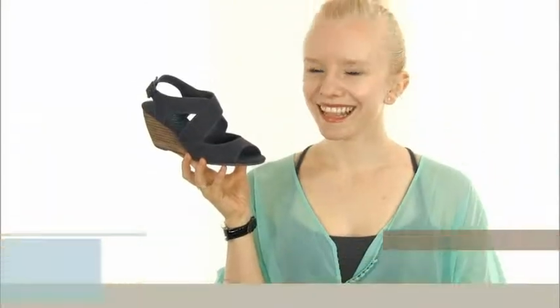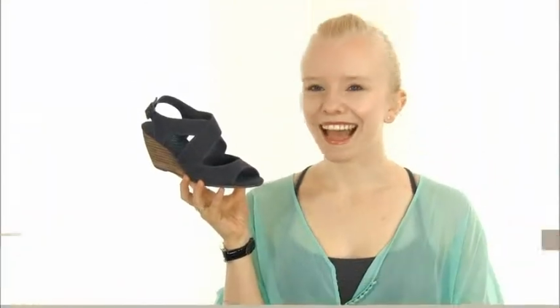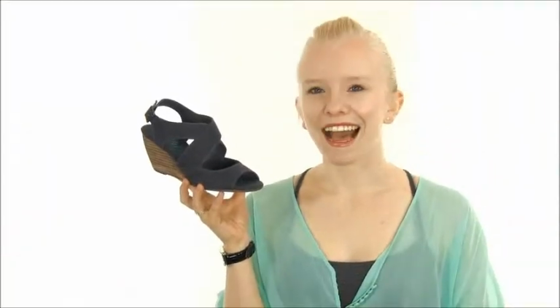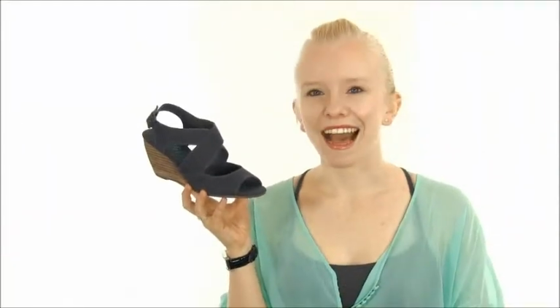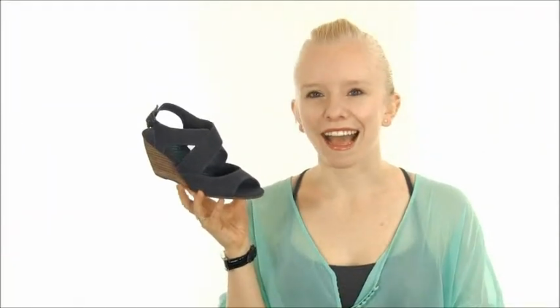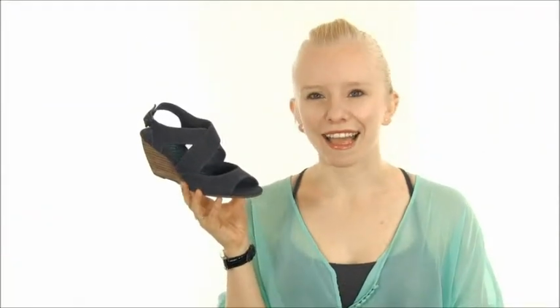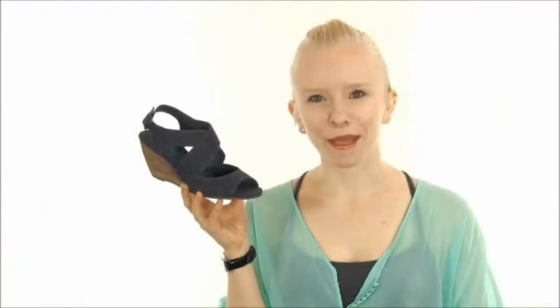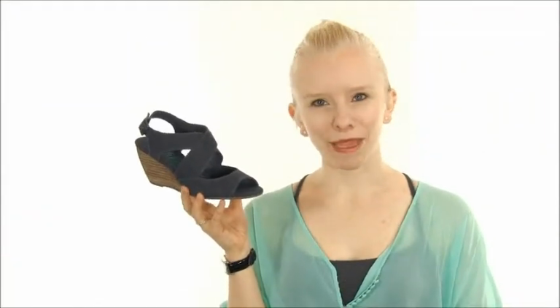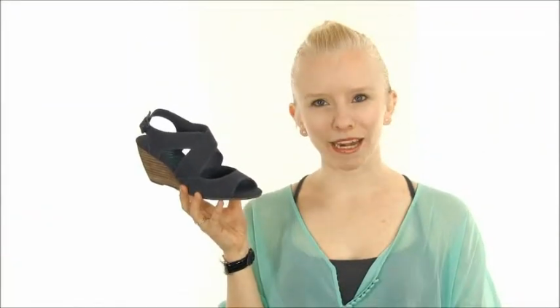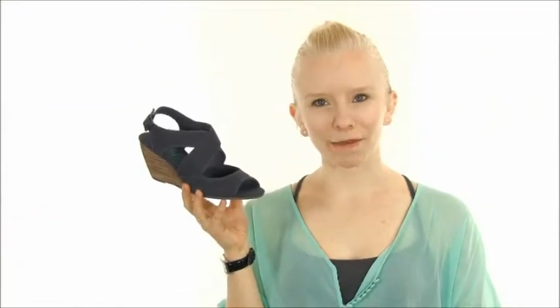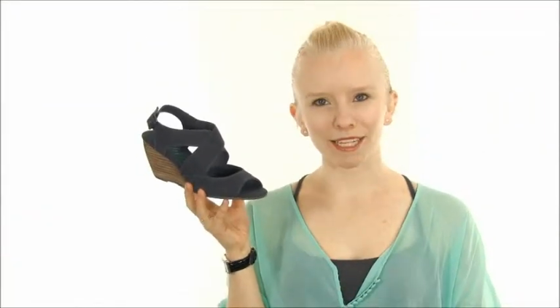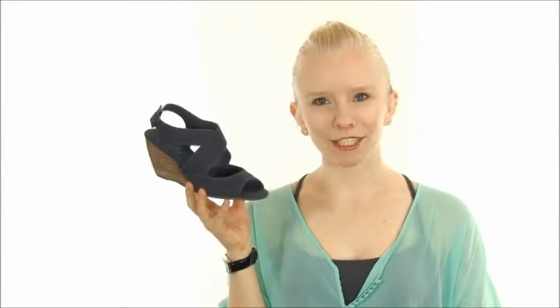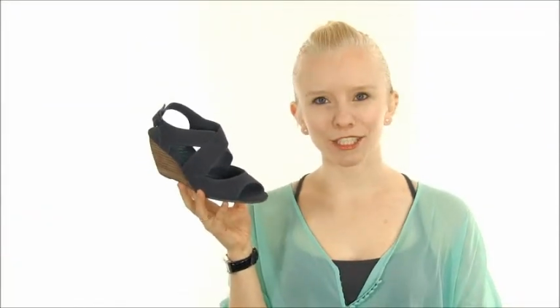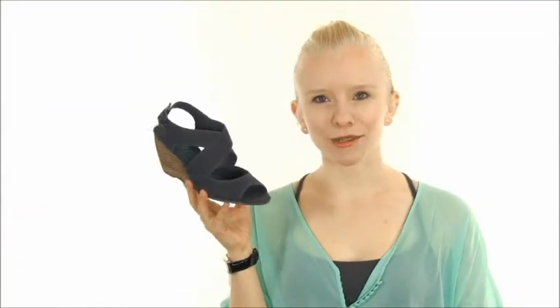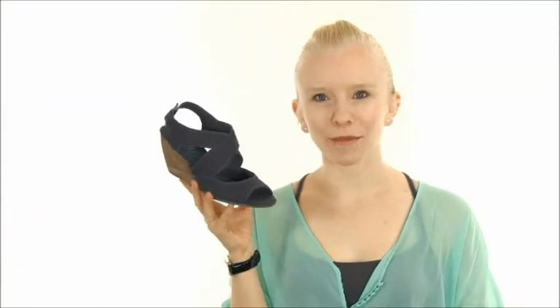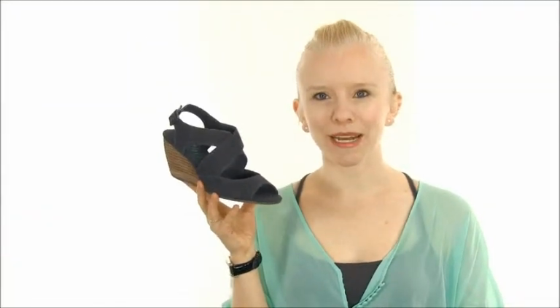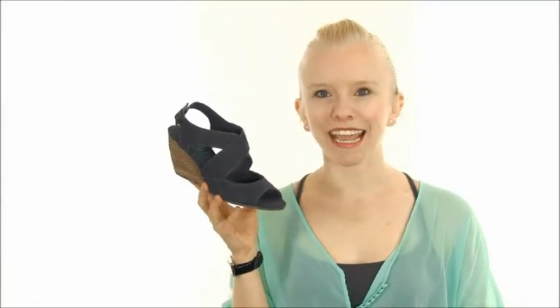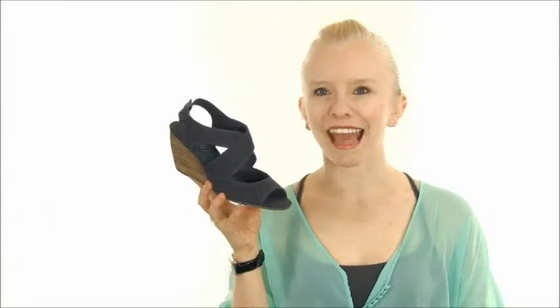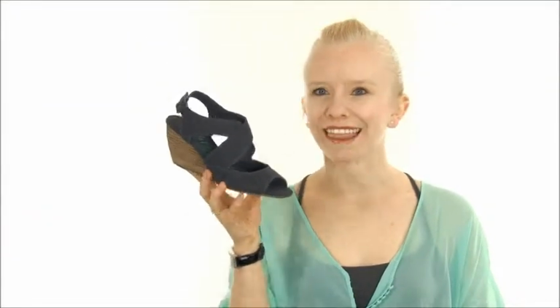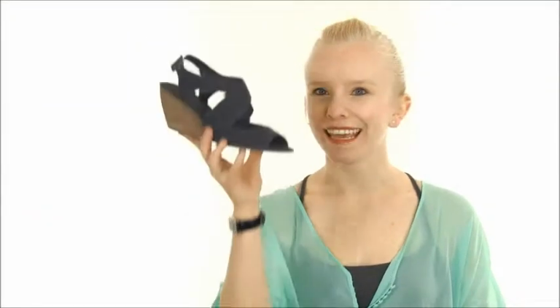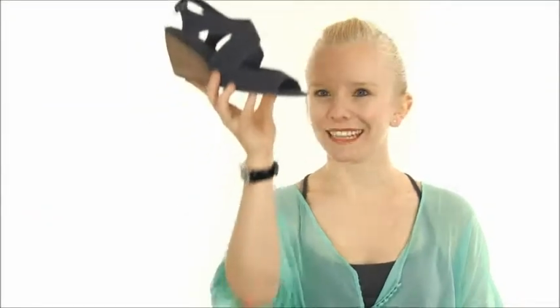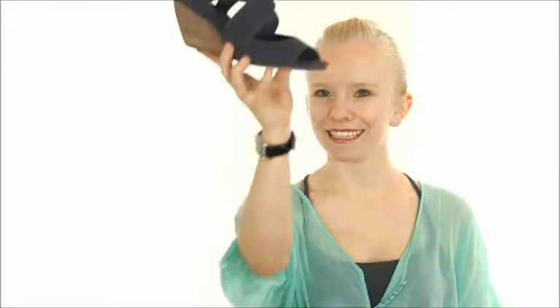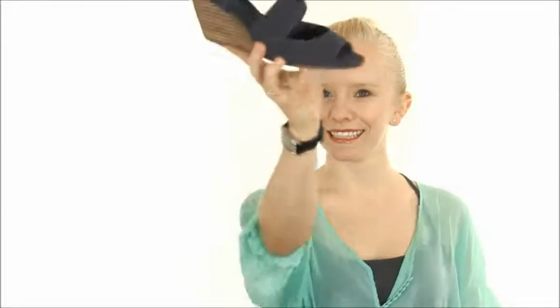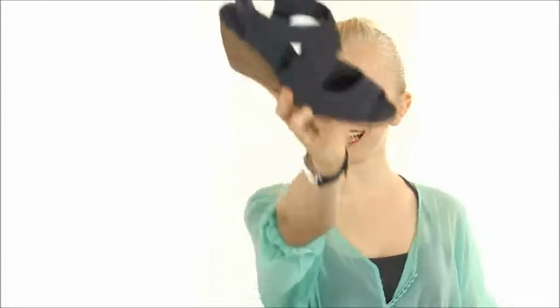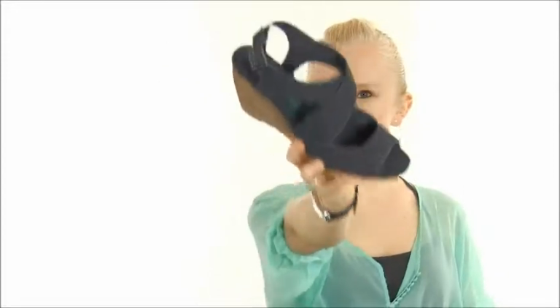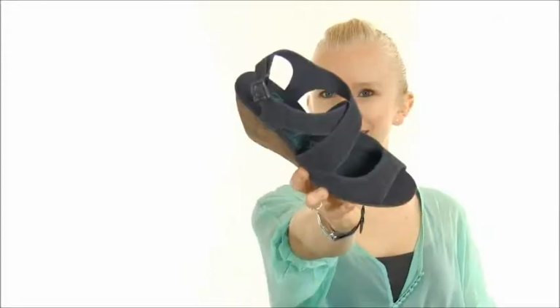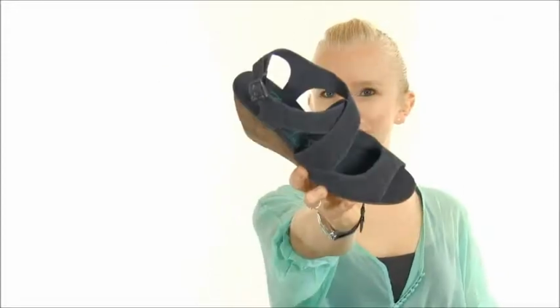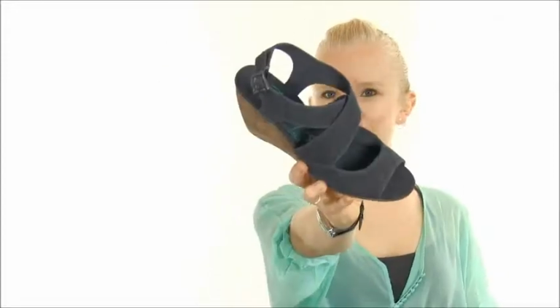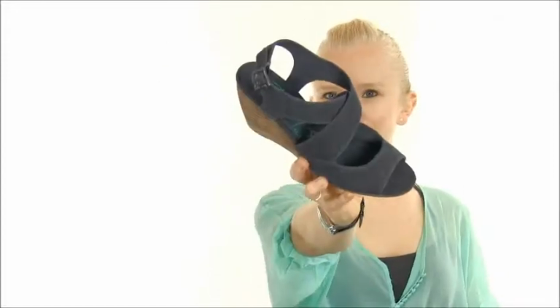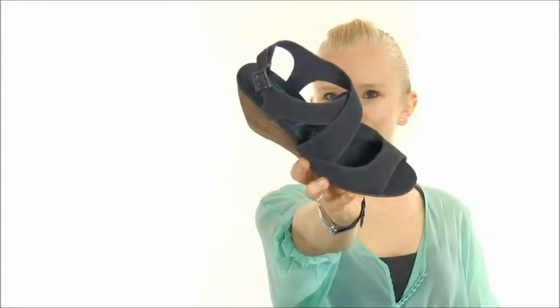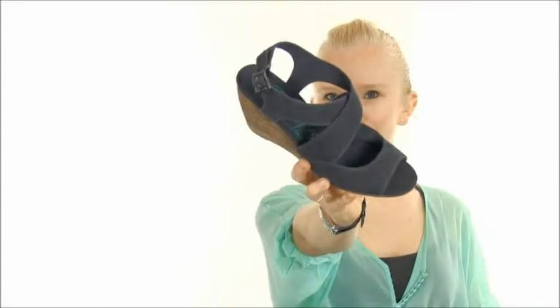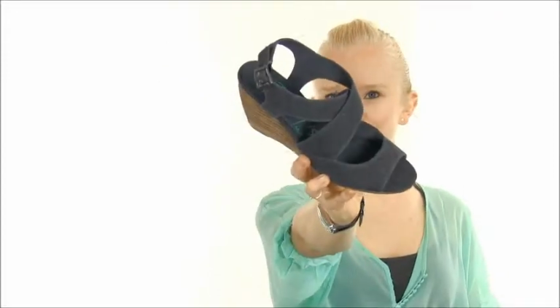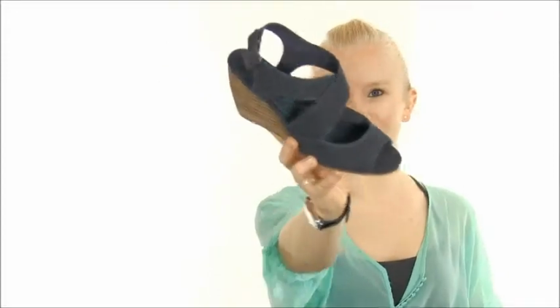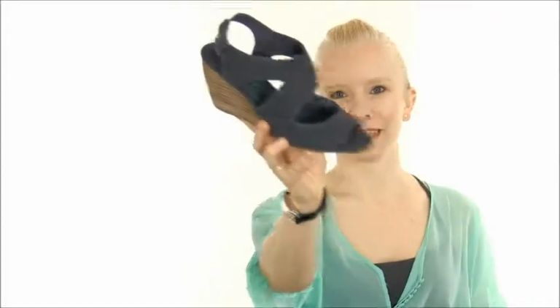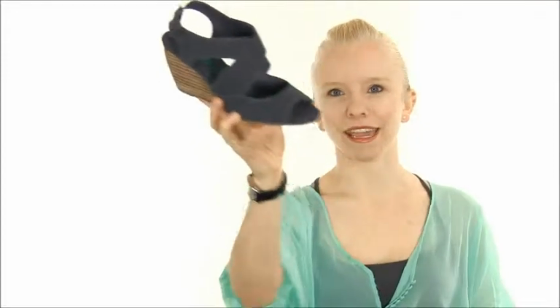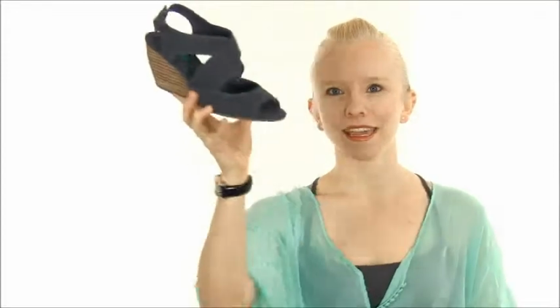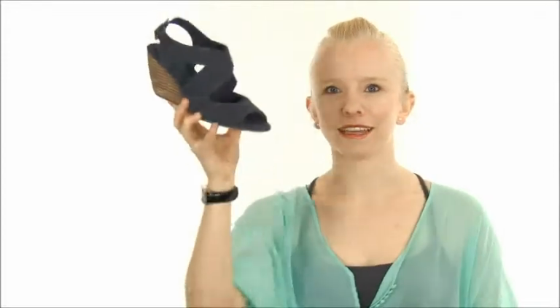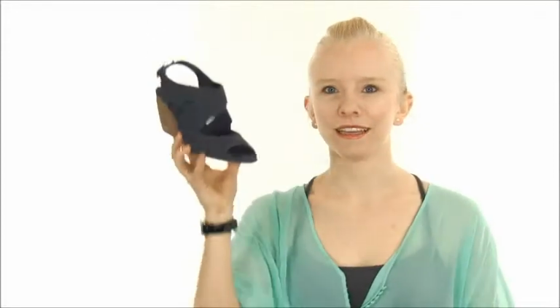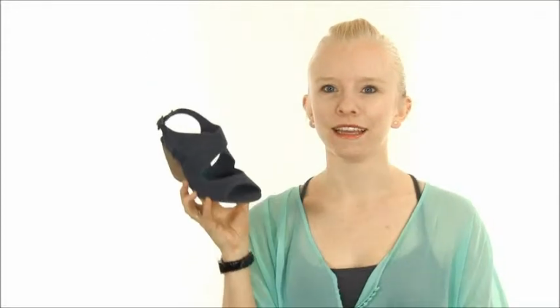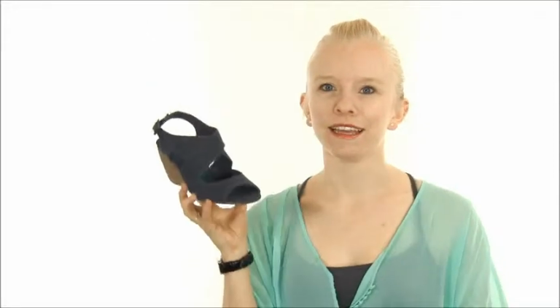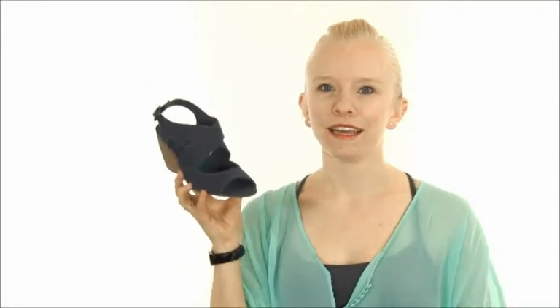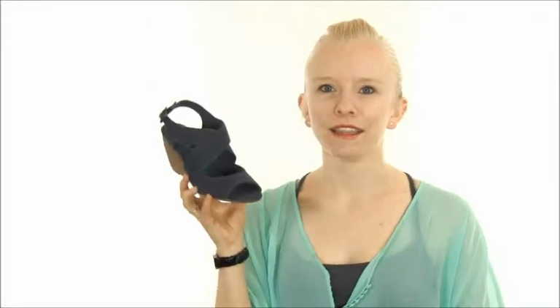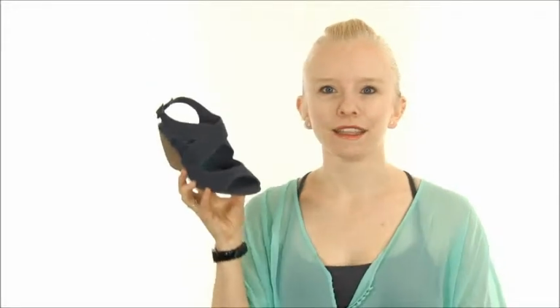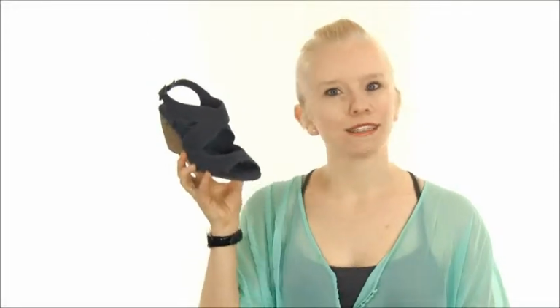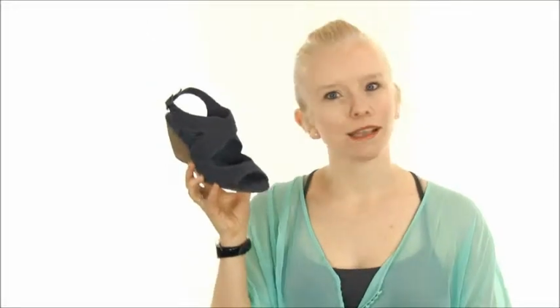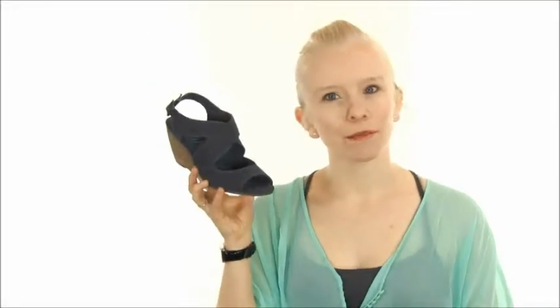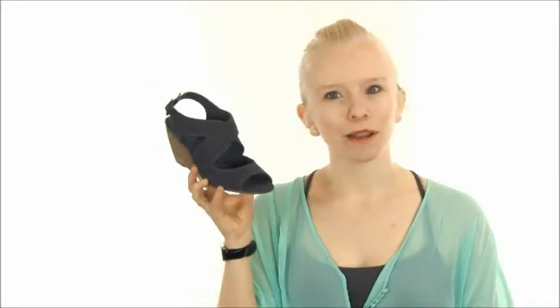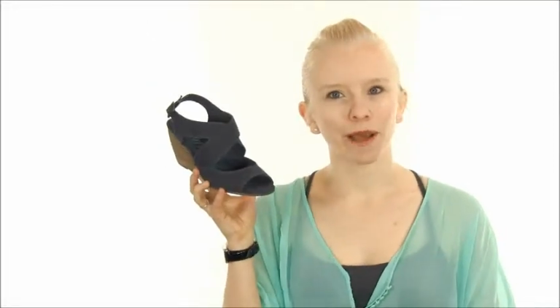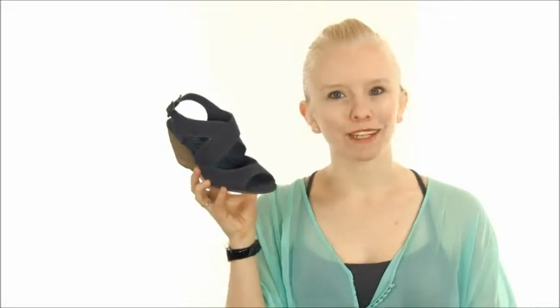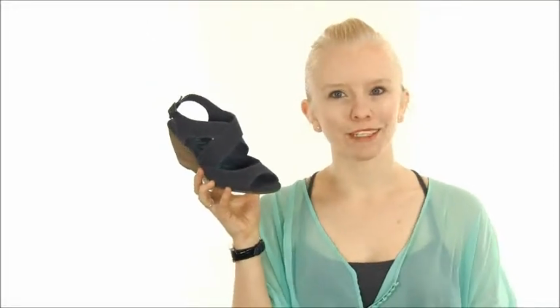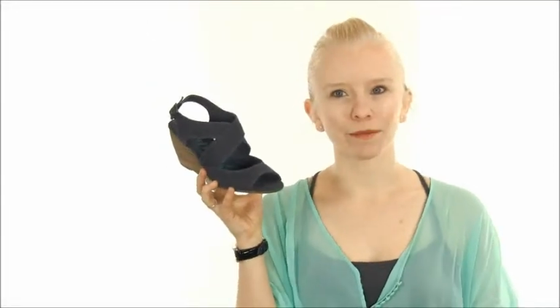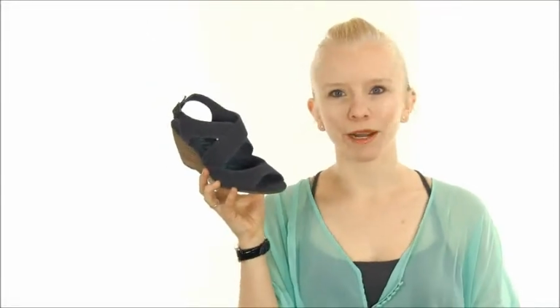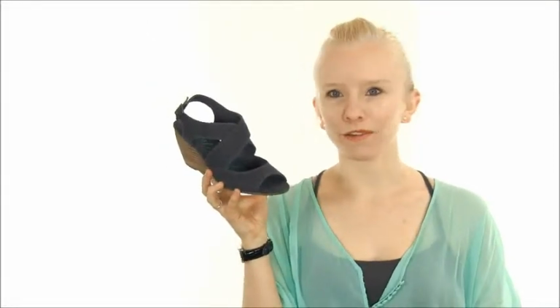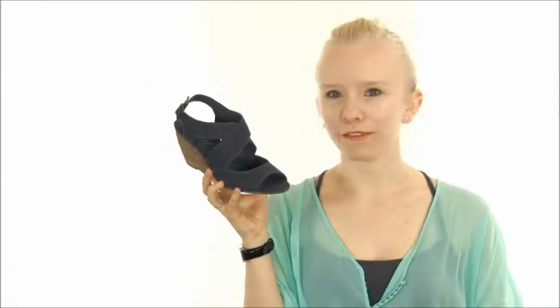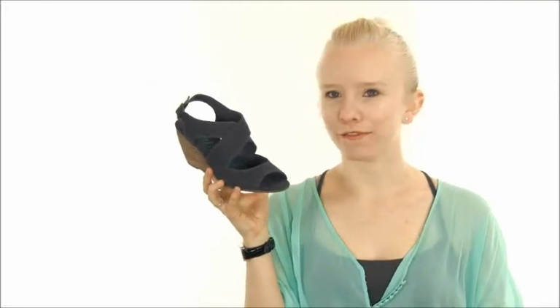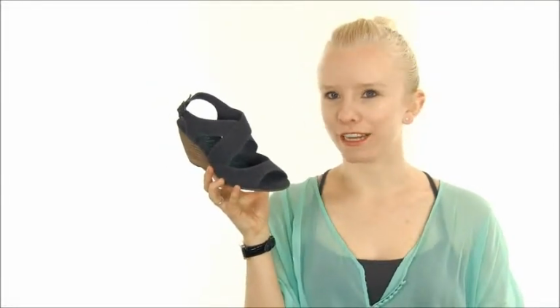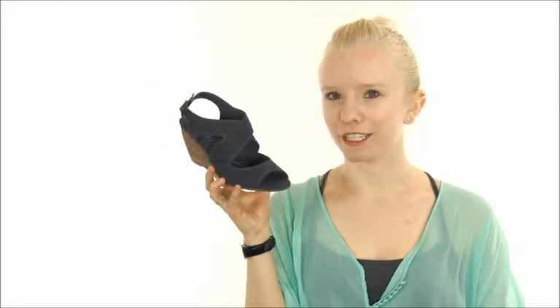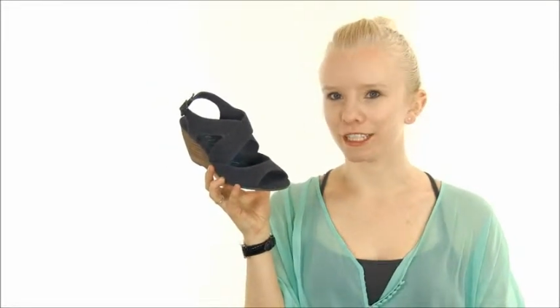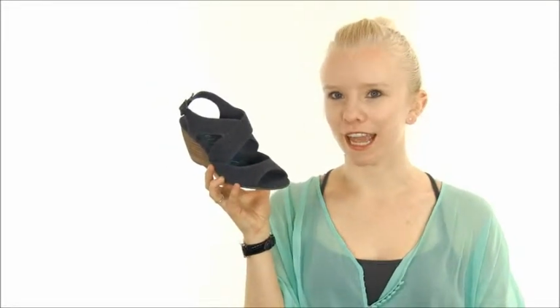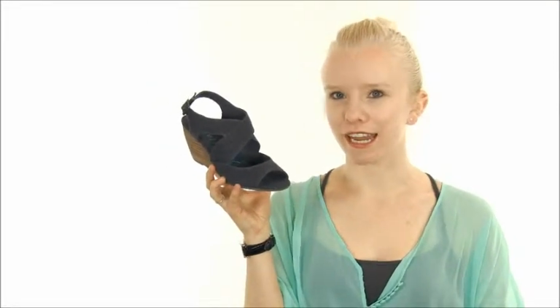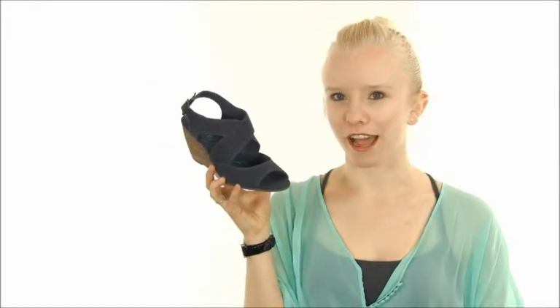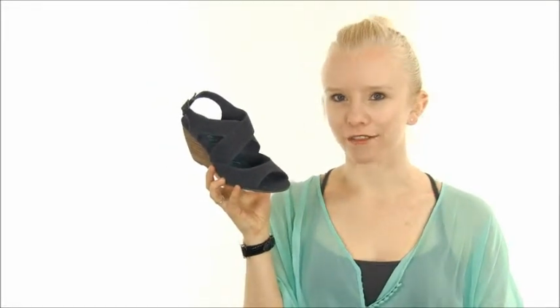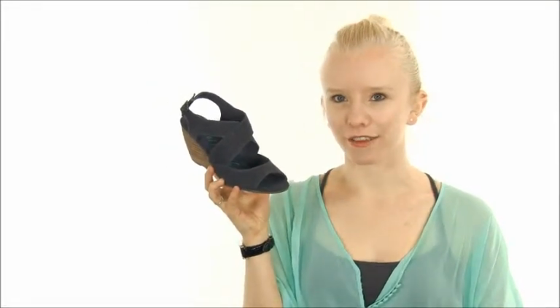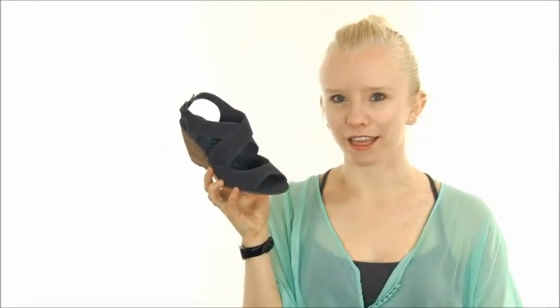Hi, I'm Katie with Dodge Shoe Company and this is the Blowfish Bailey. This summery wedge is the perfect finish to any outfit.